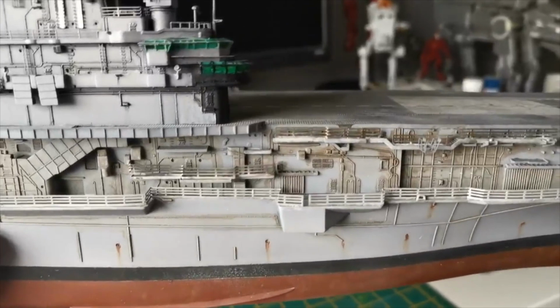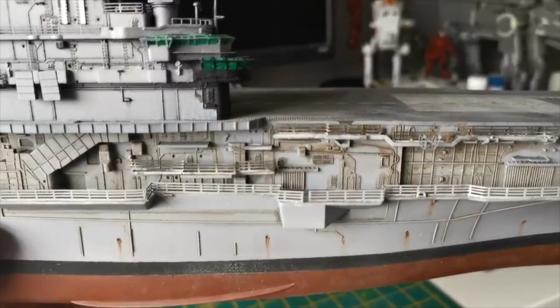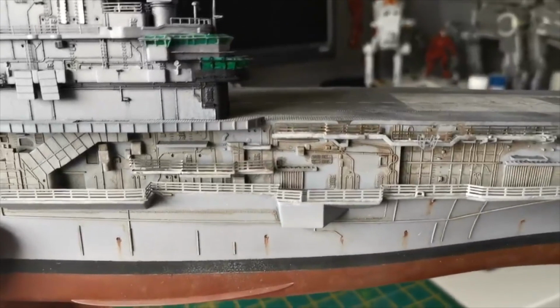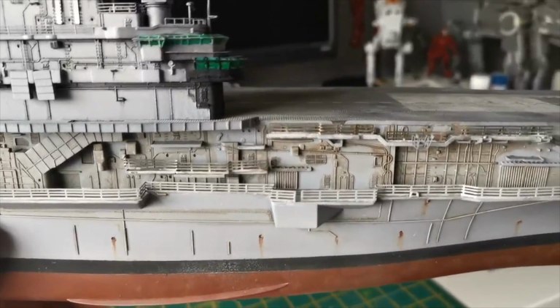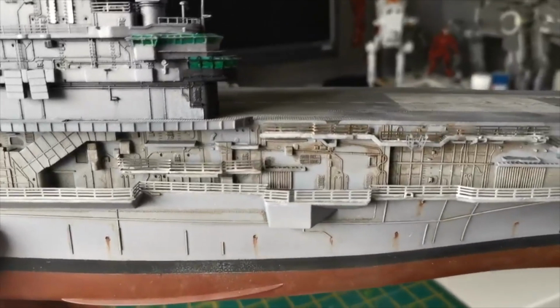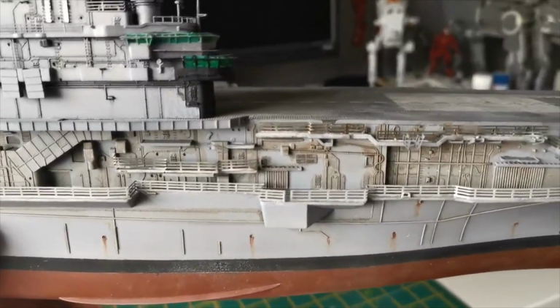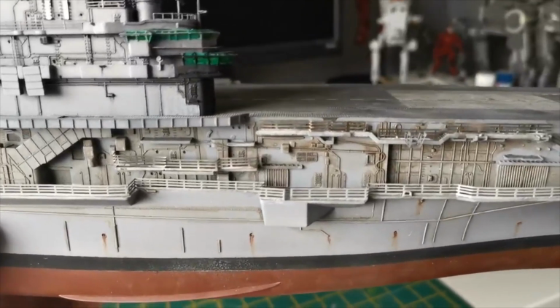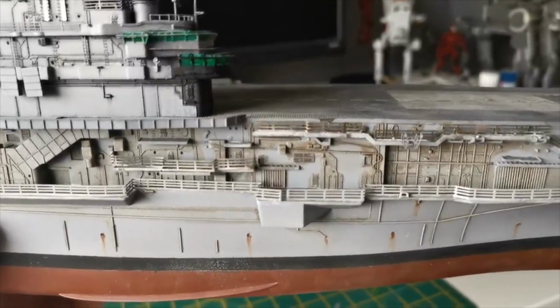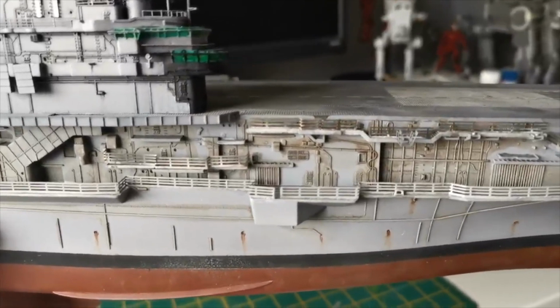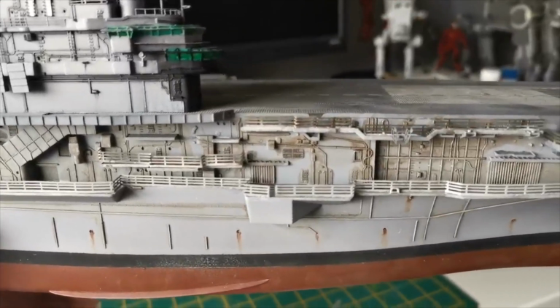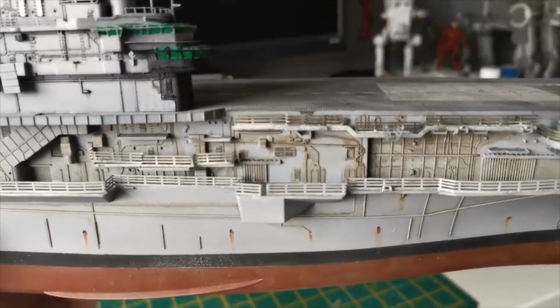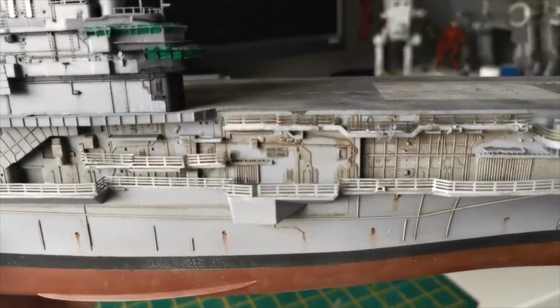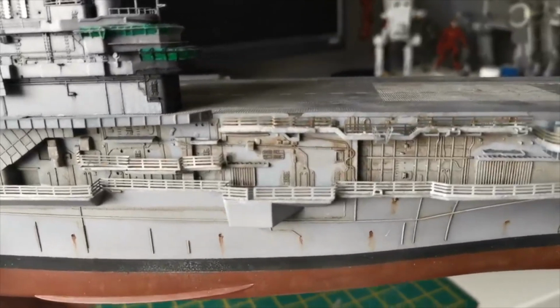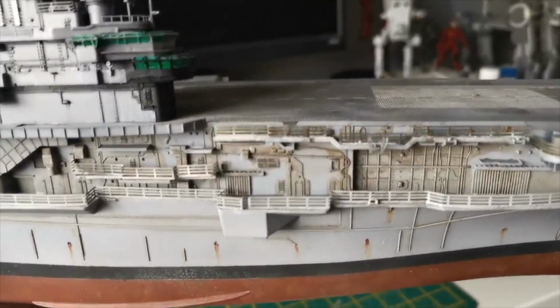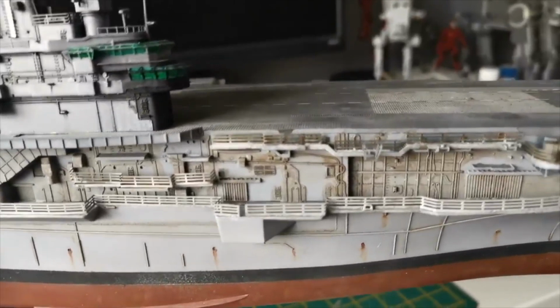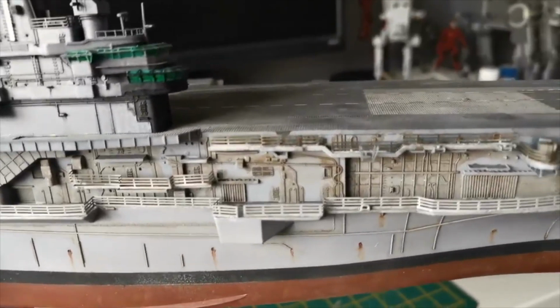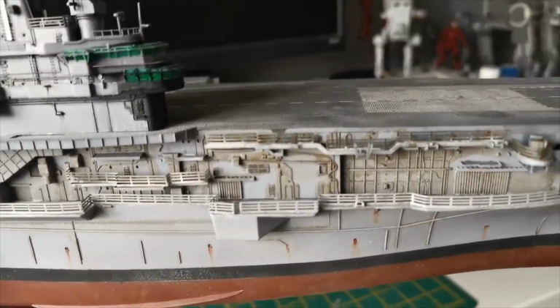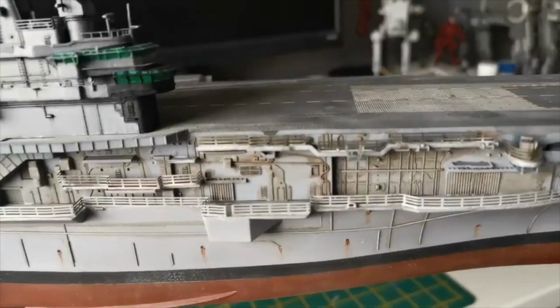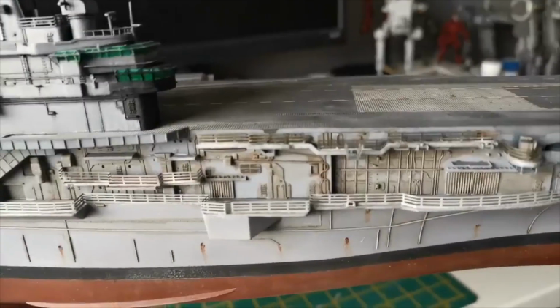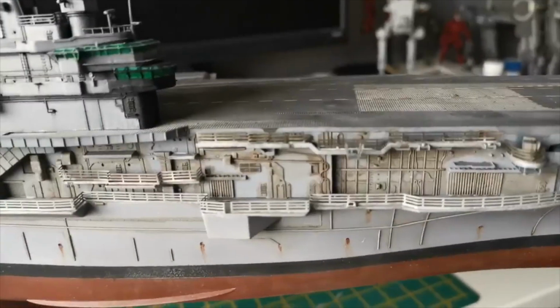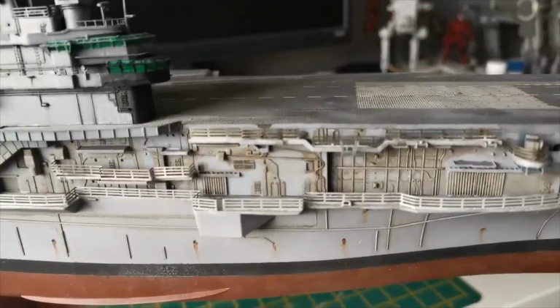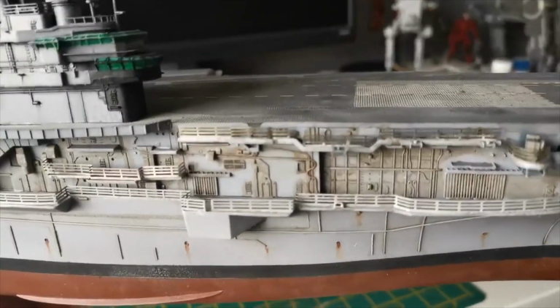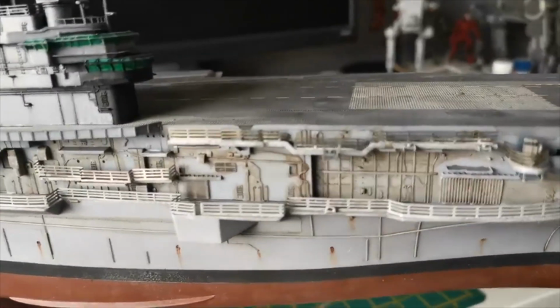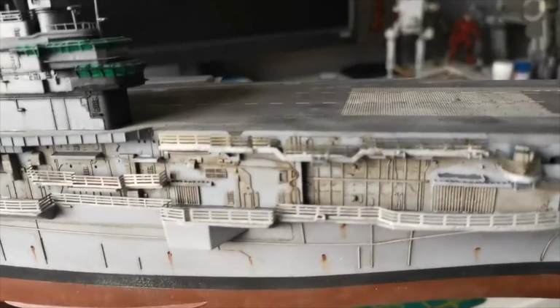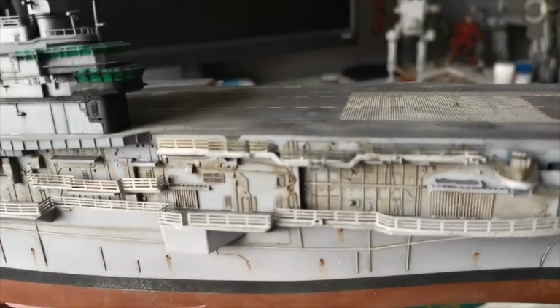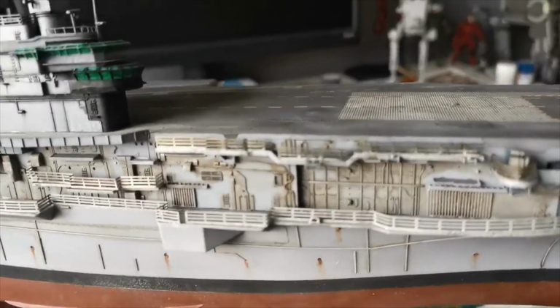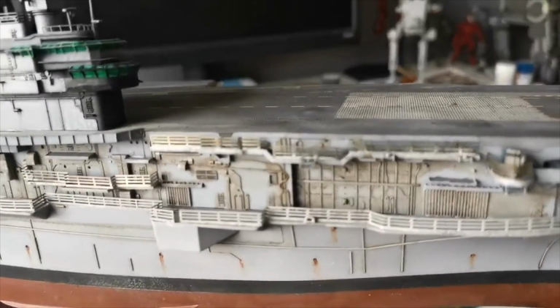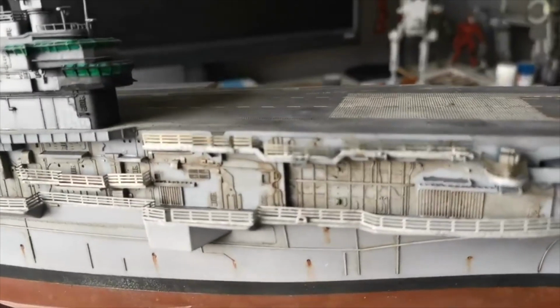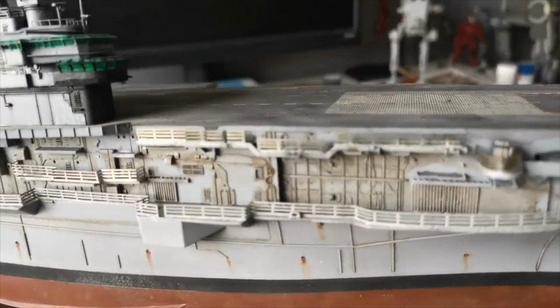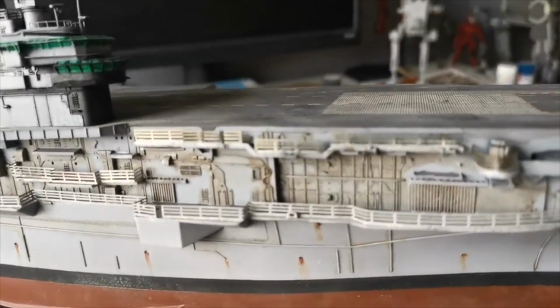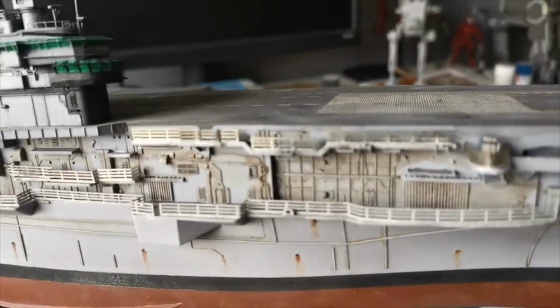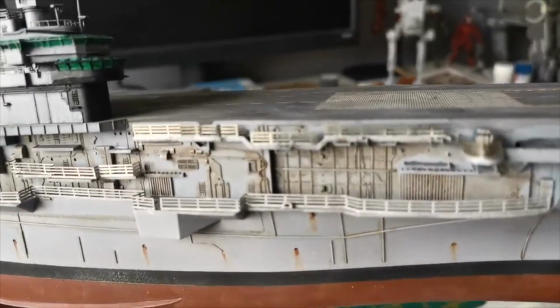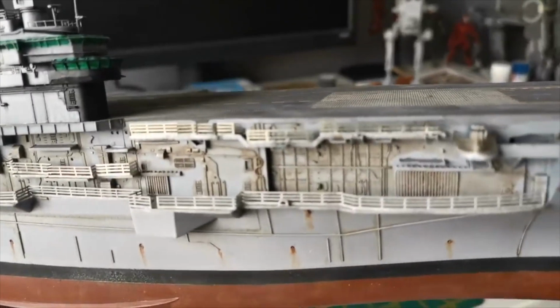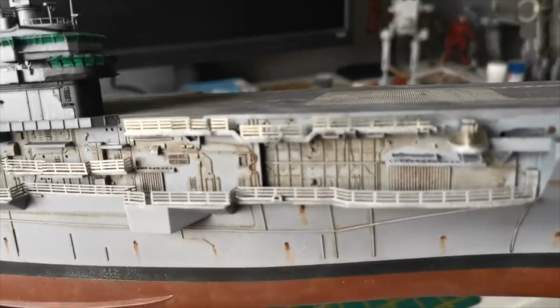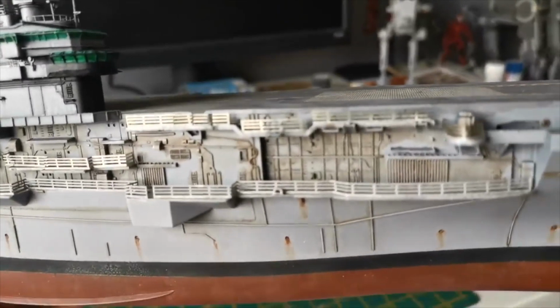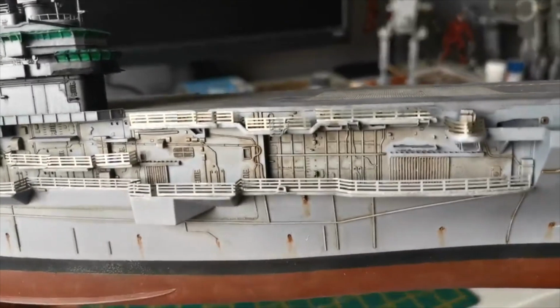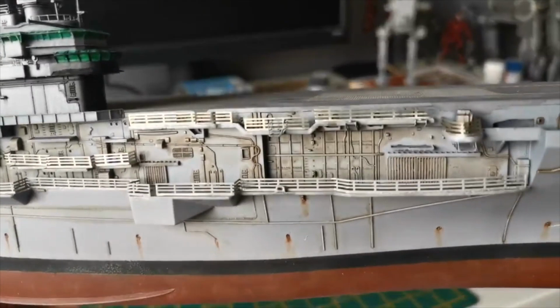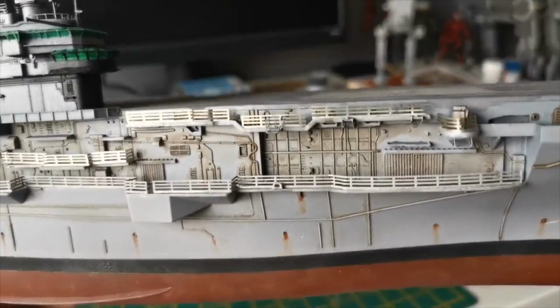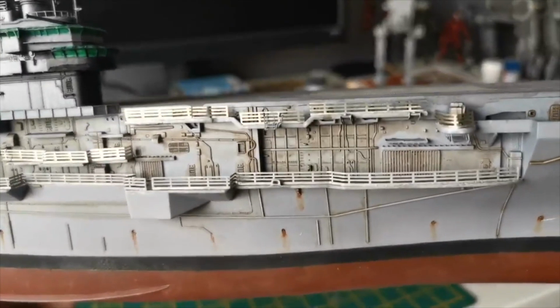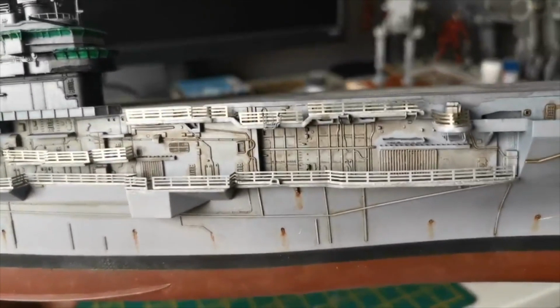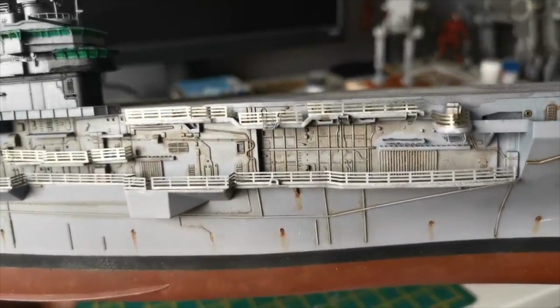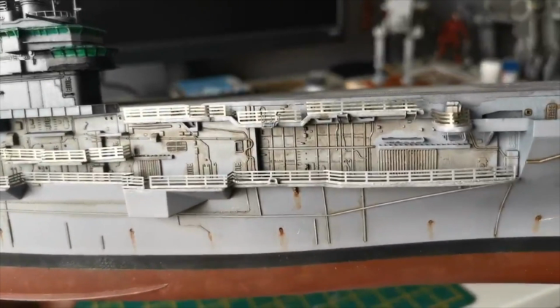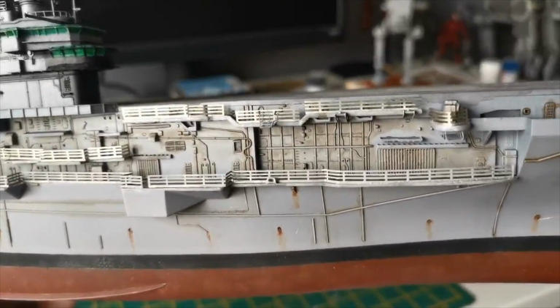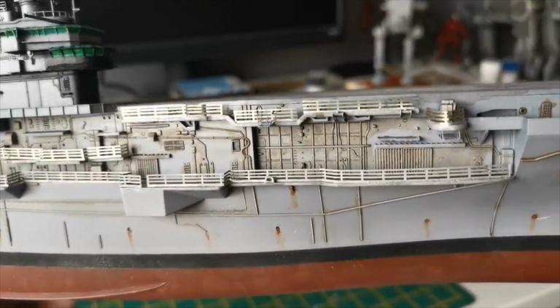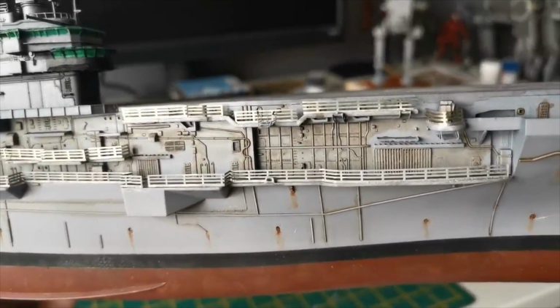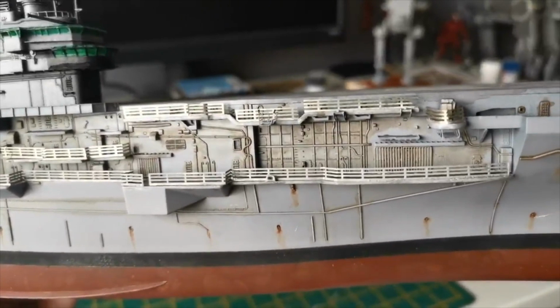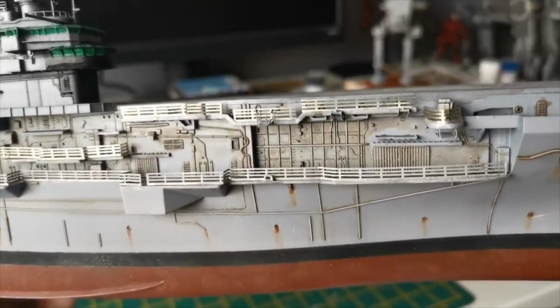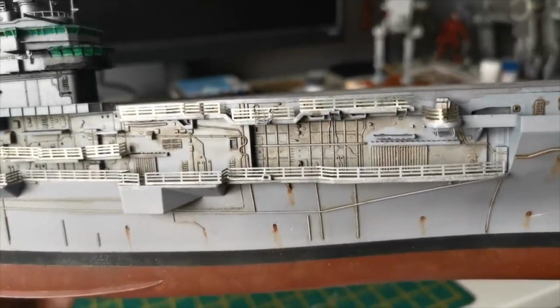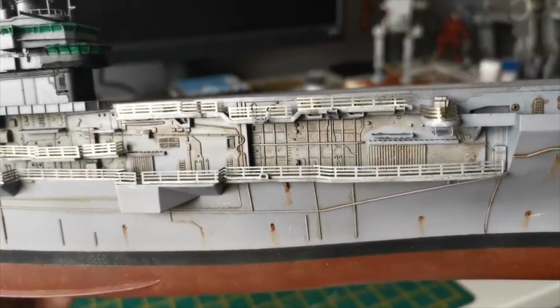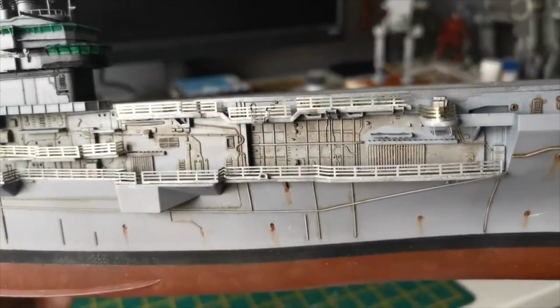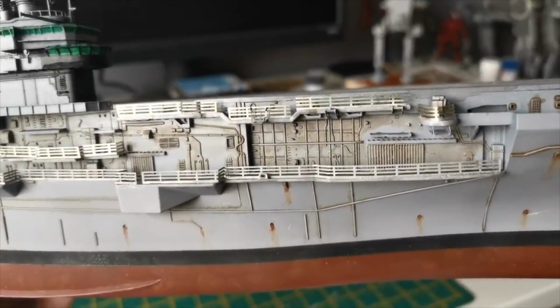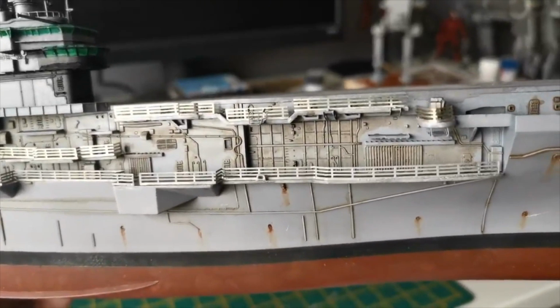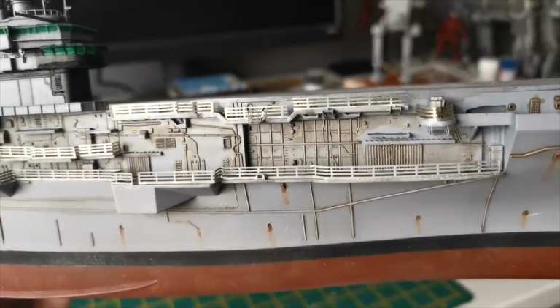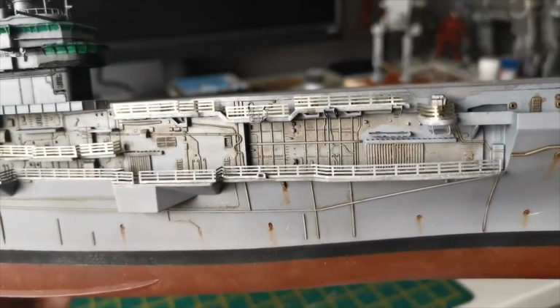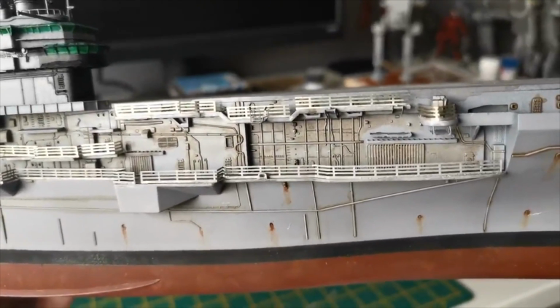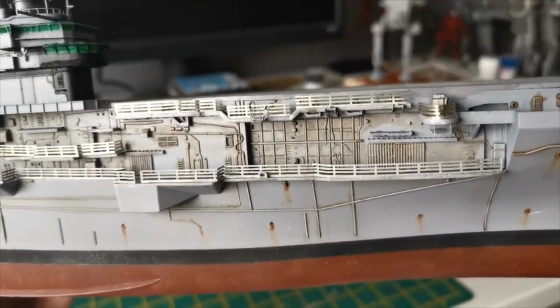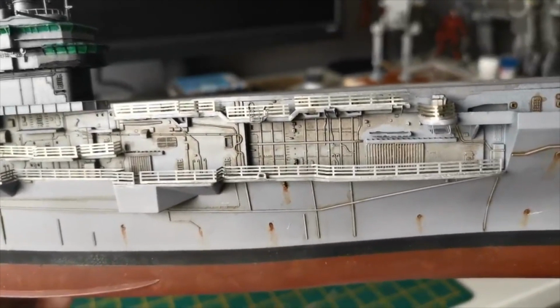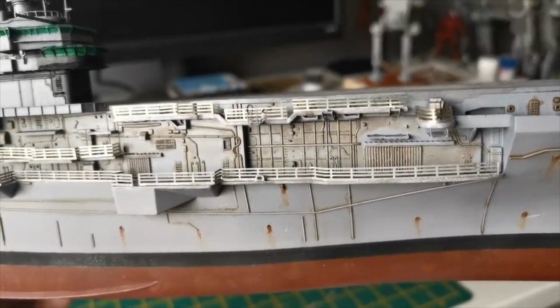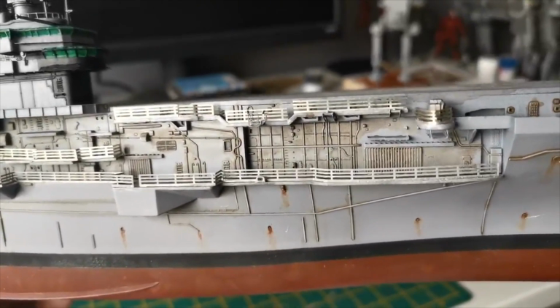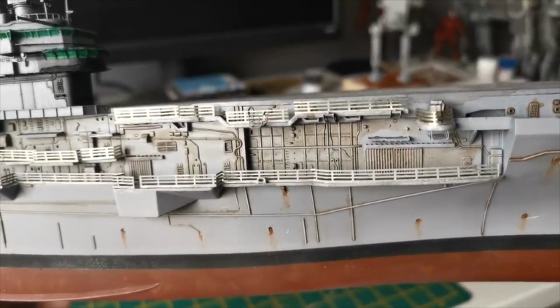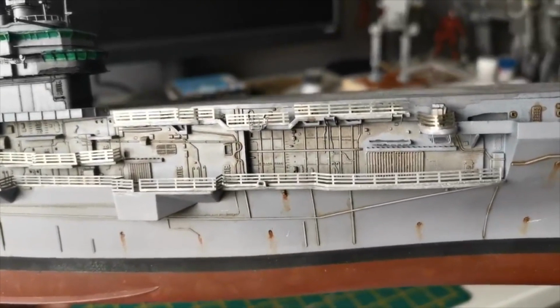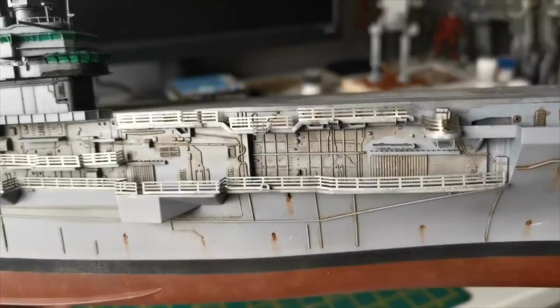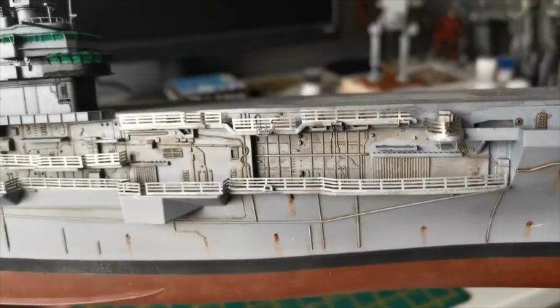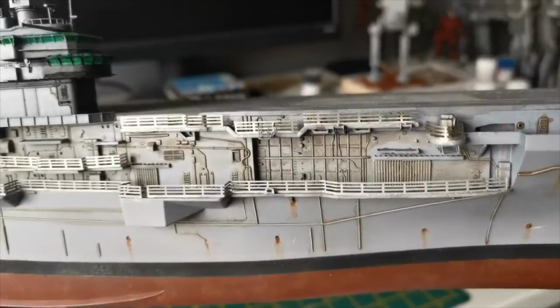Basically, I was procrastinating quite a lot because I was really putting off looking at what I really did not want to do in the first place: building all of the air wing.